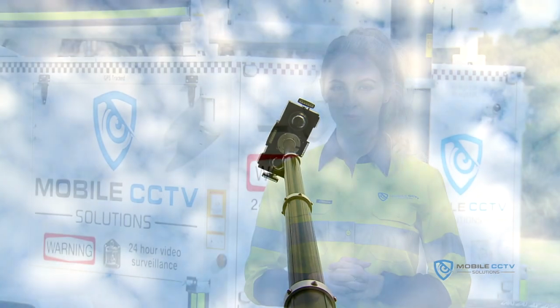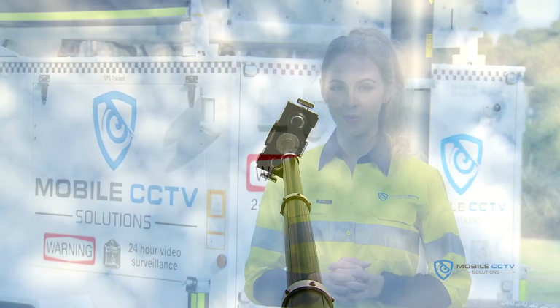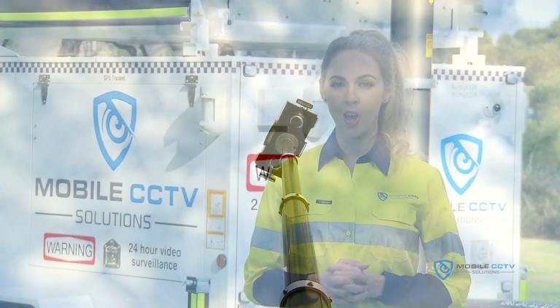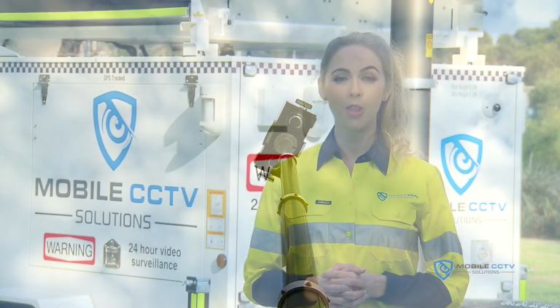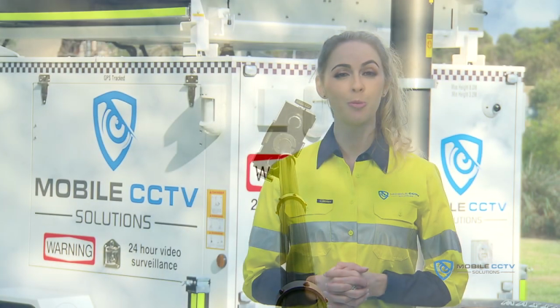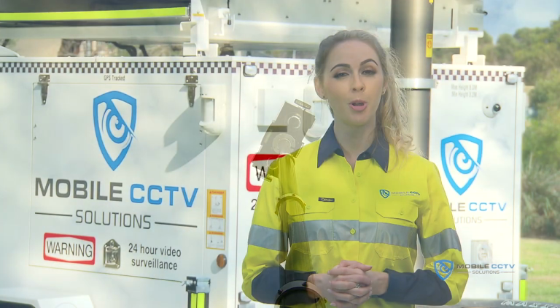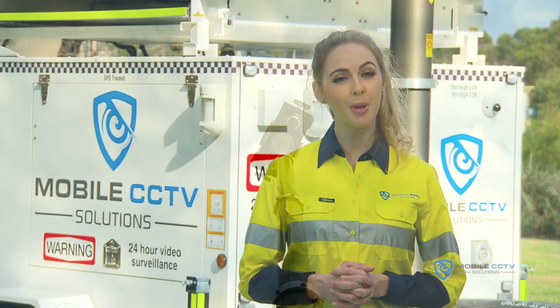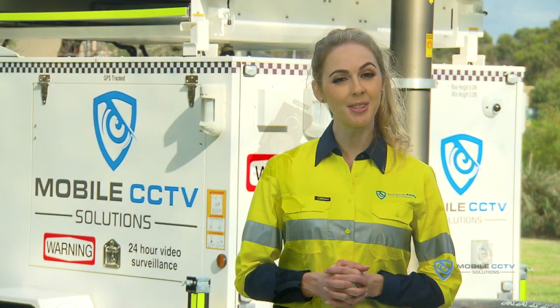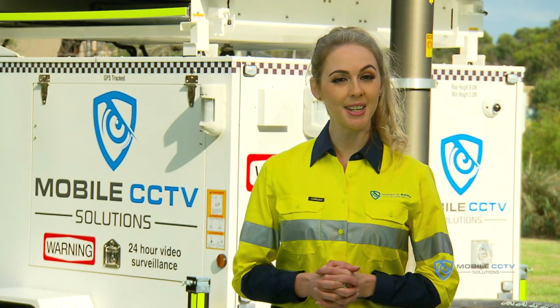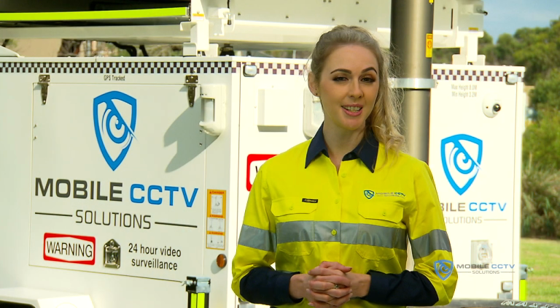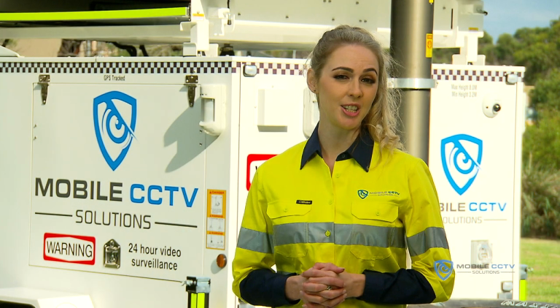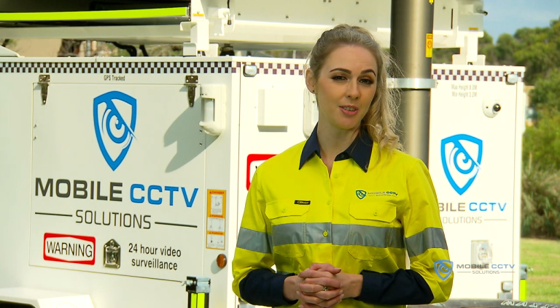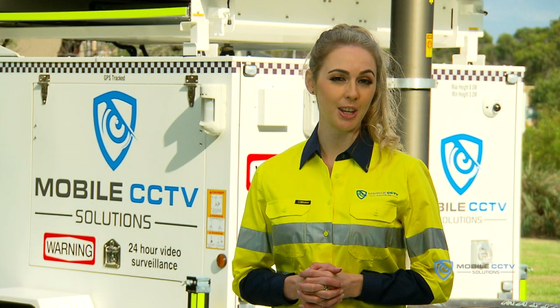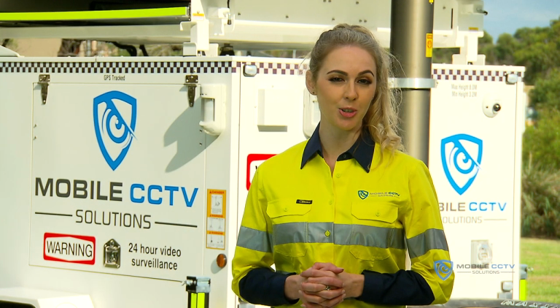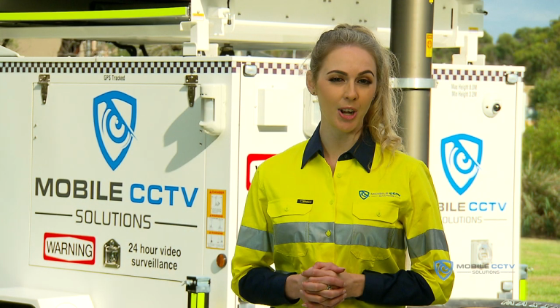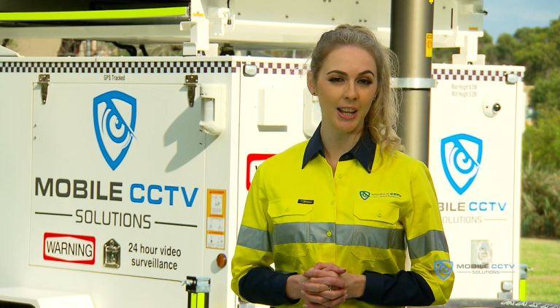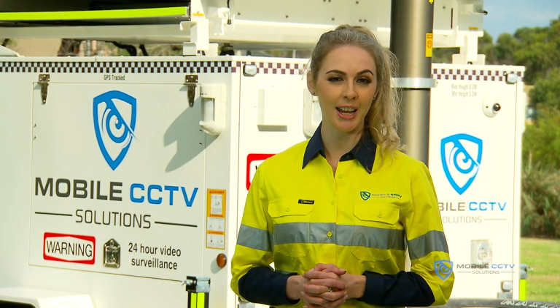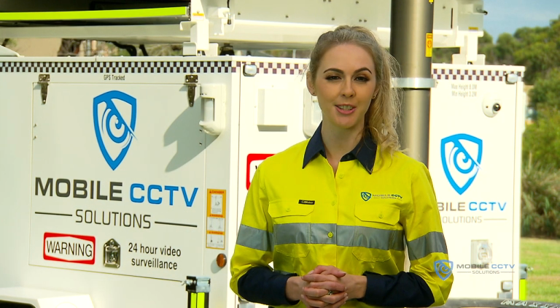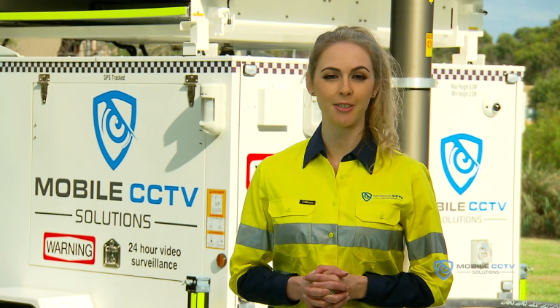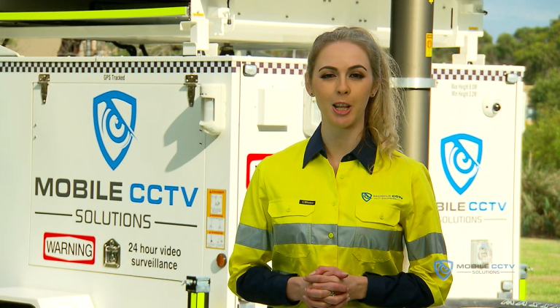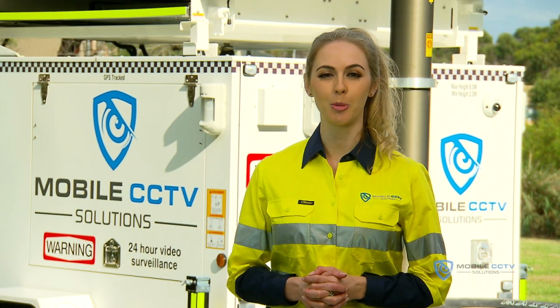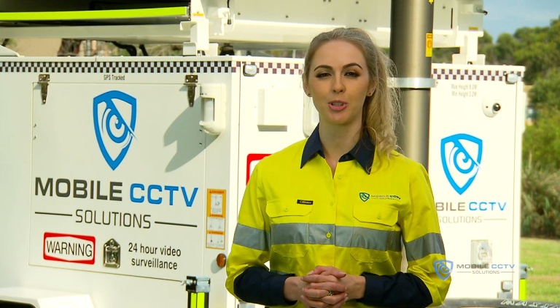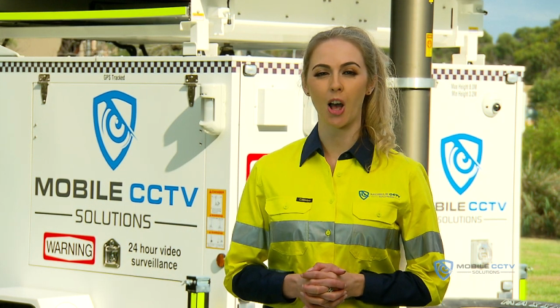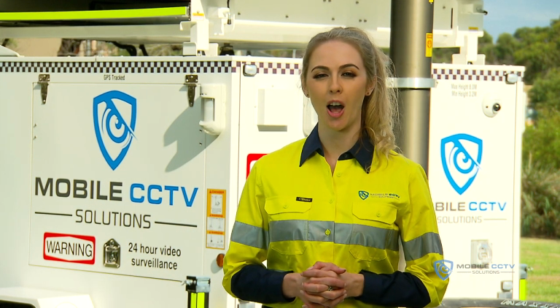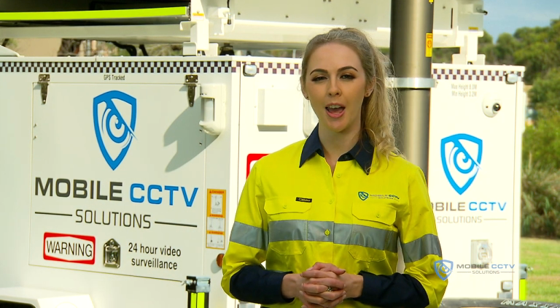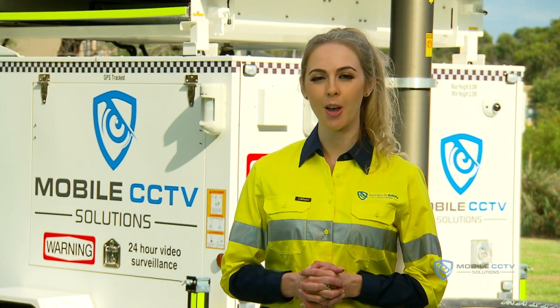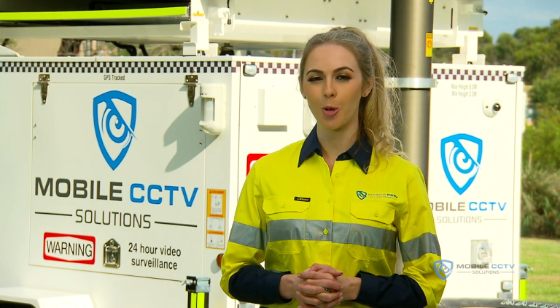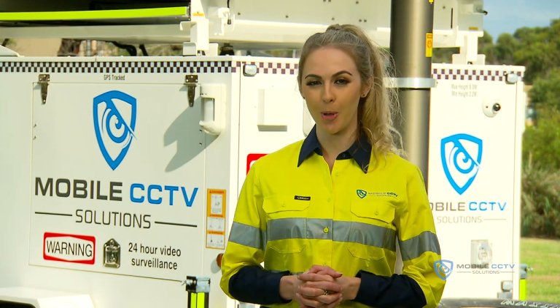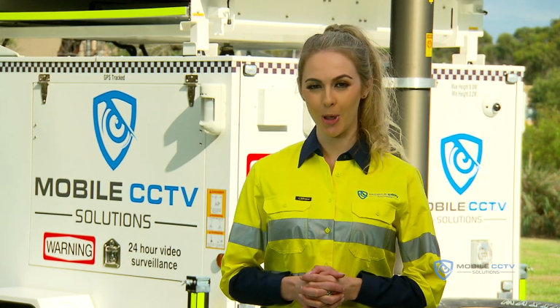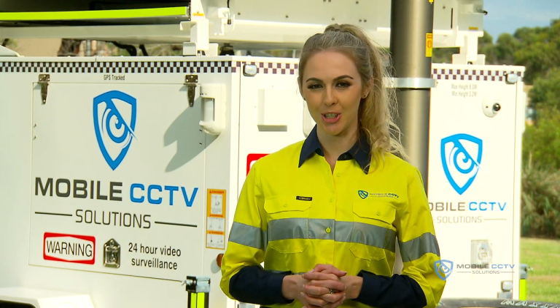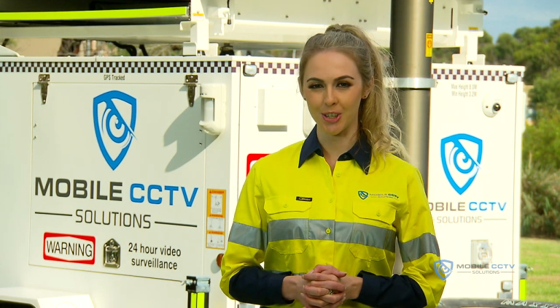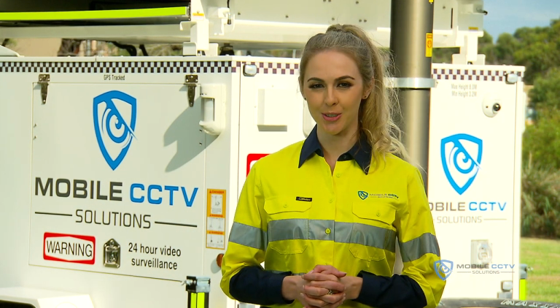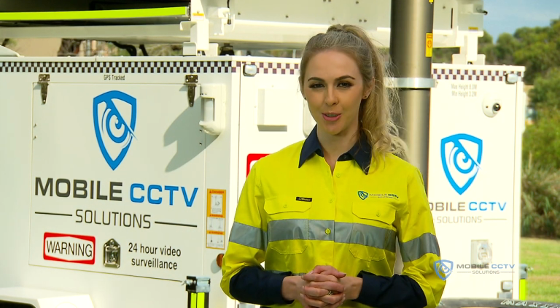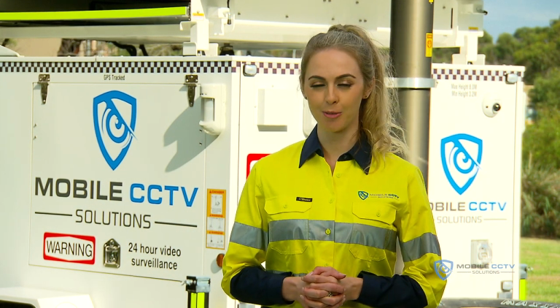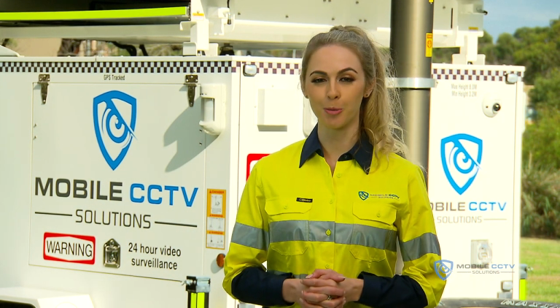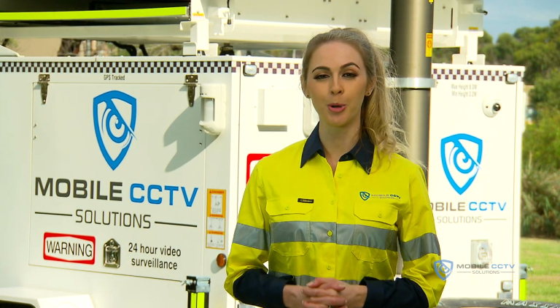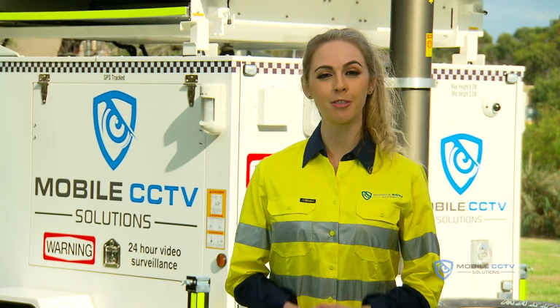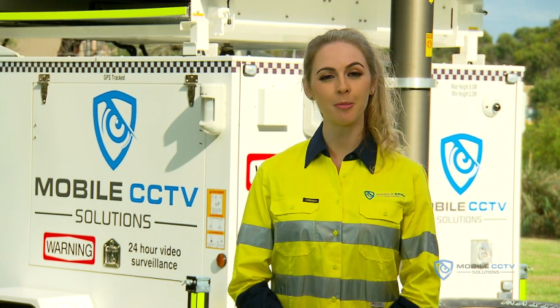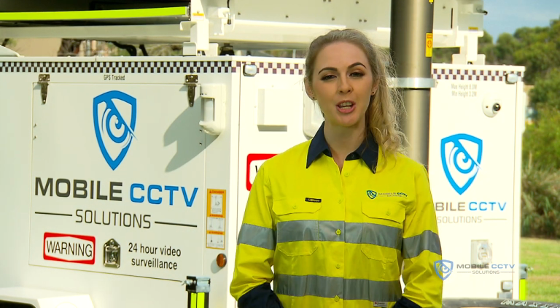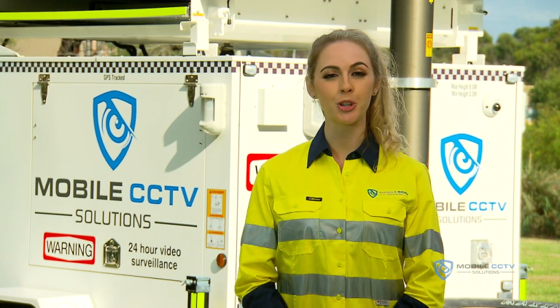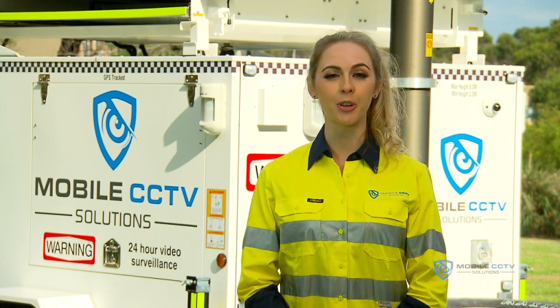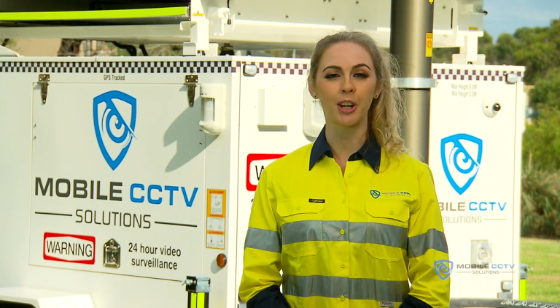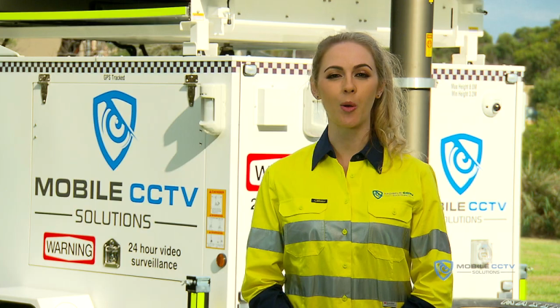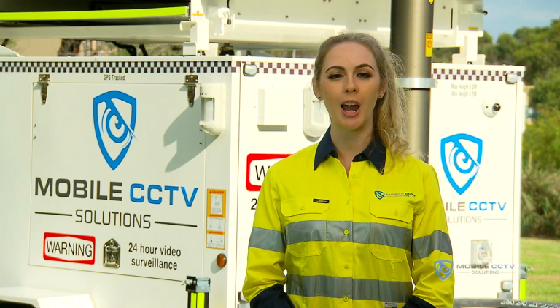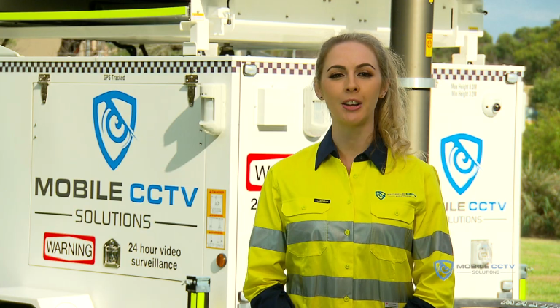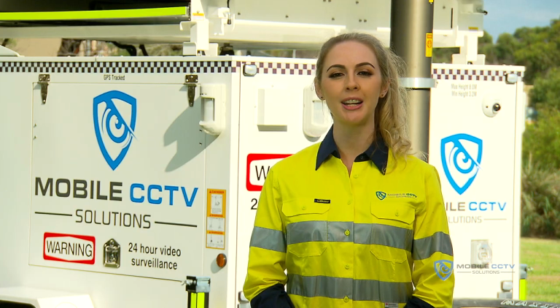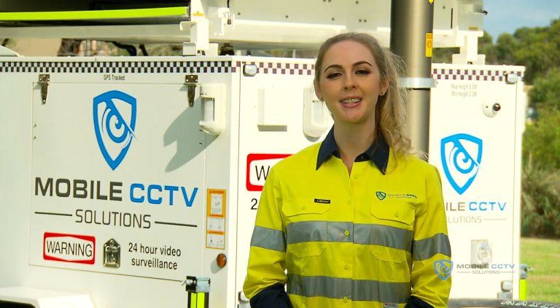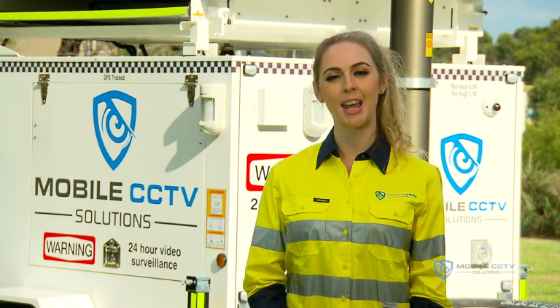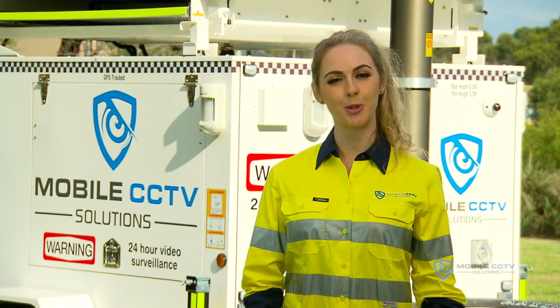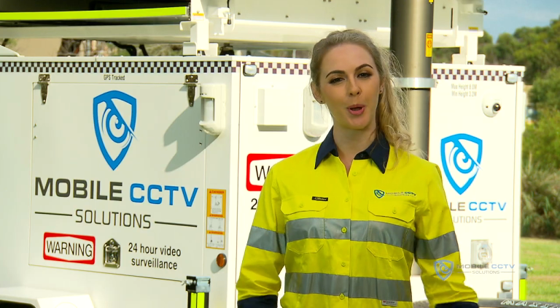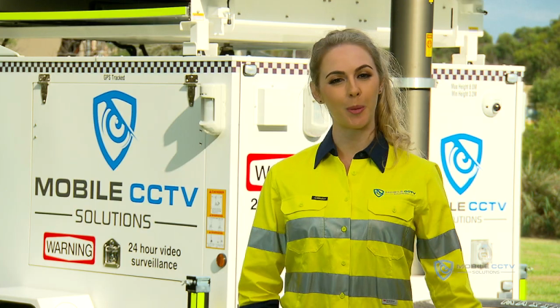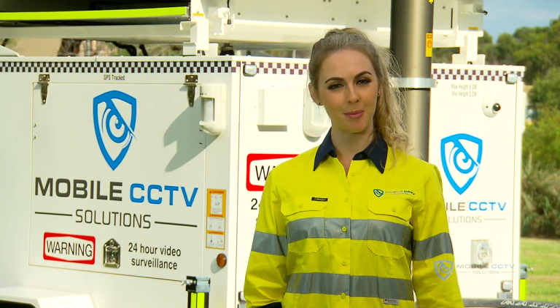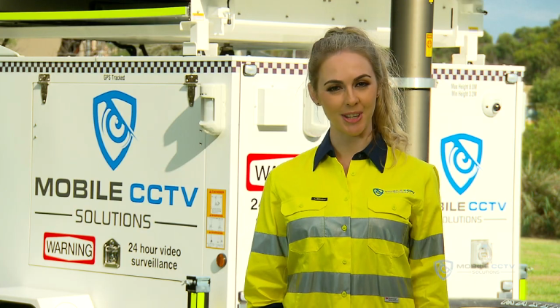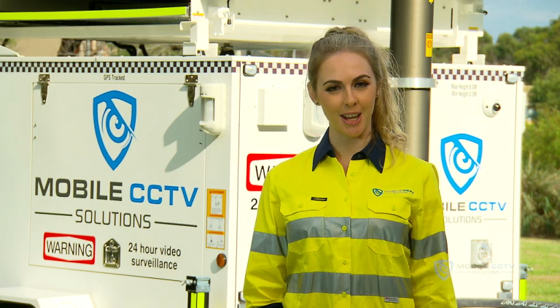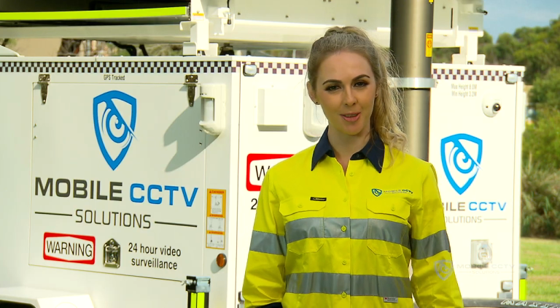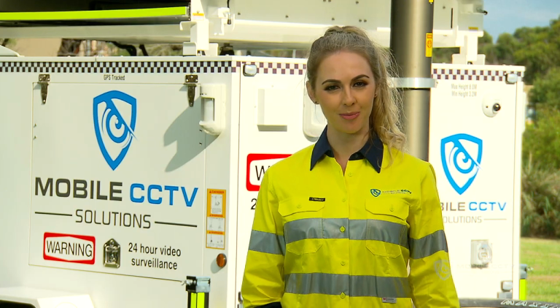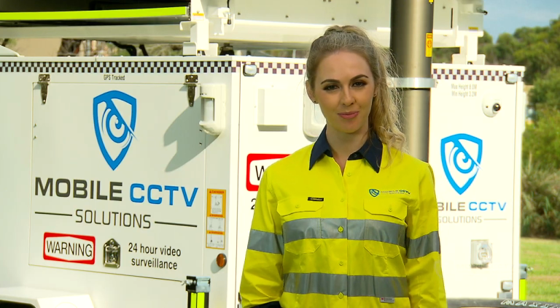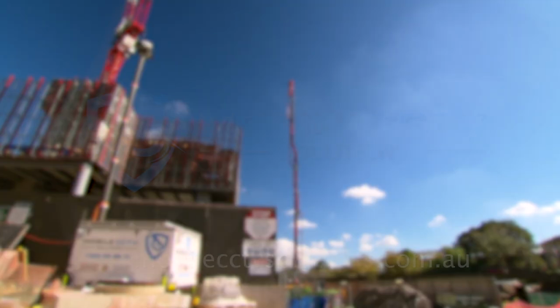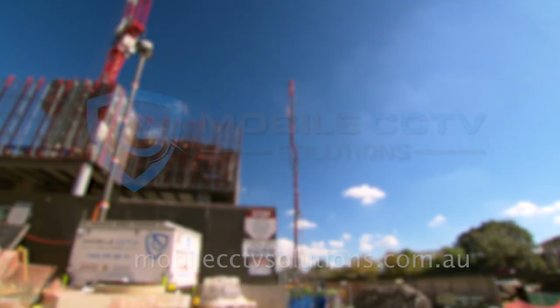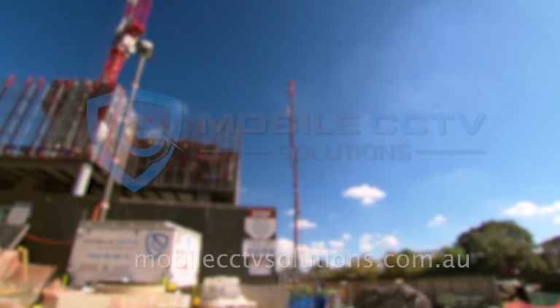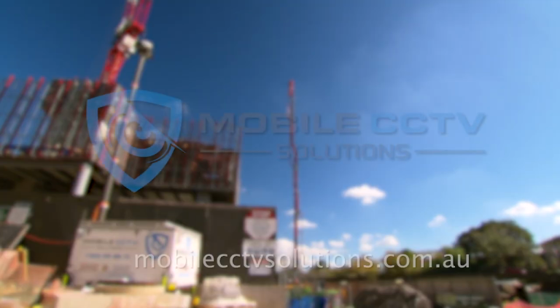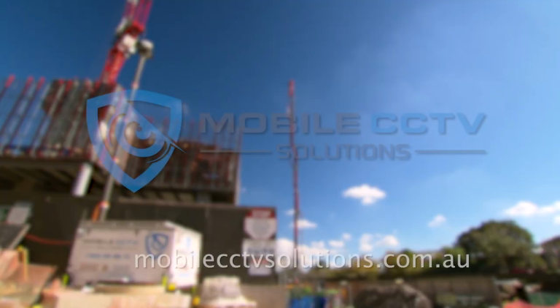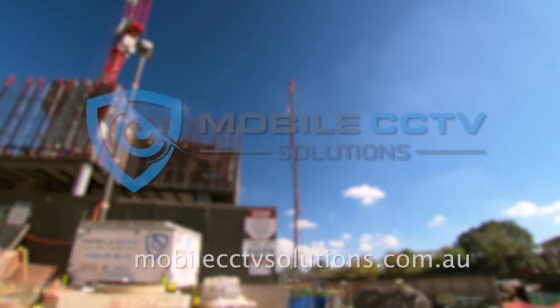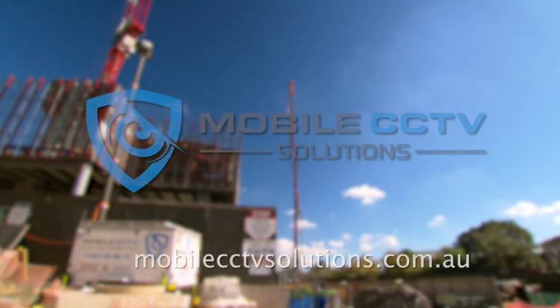The mobile CCTV trailer is available to hire or purchase. For more information or inquiries, head to our website.